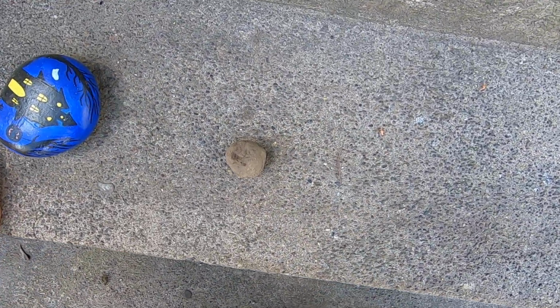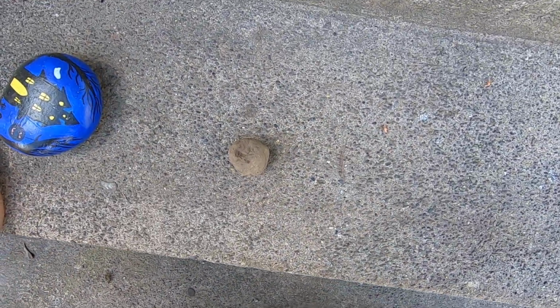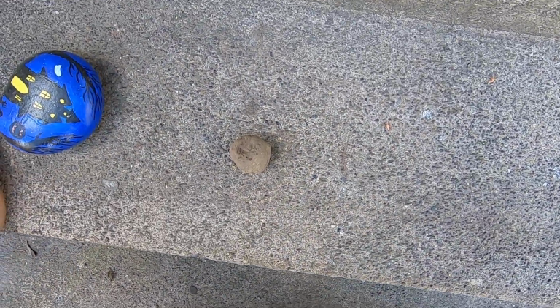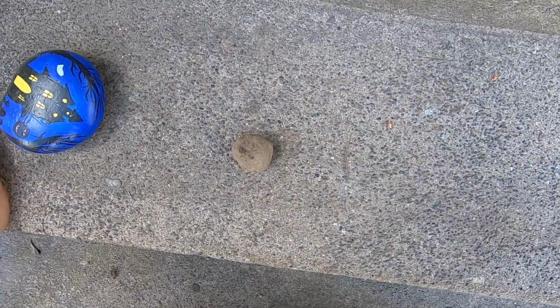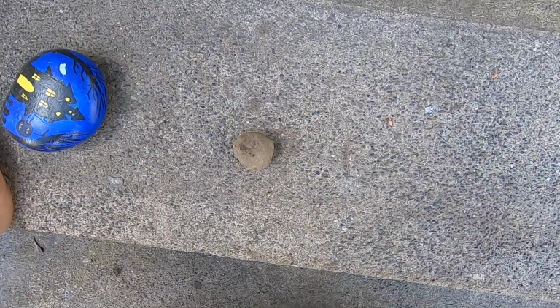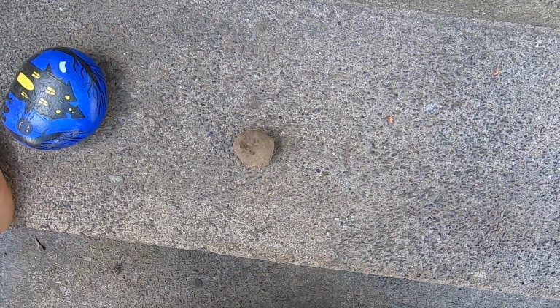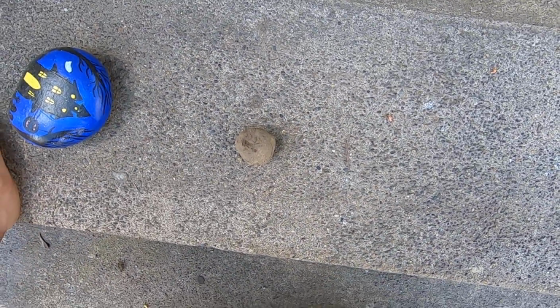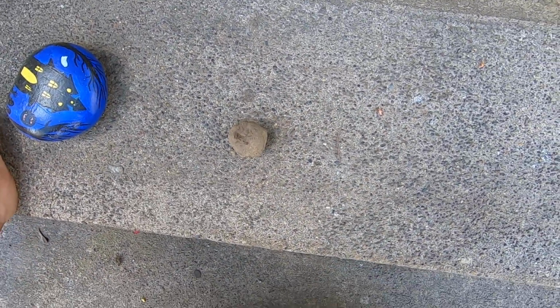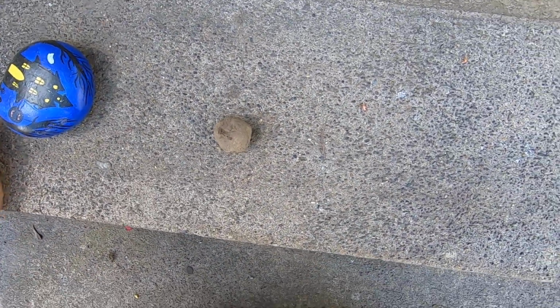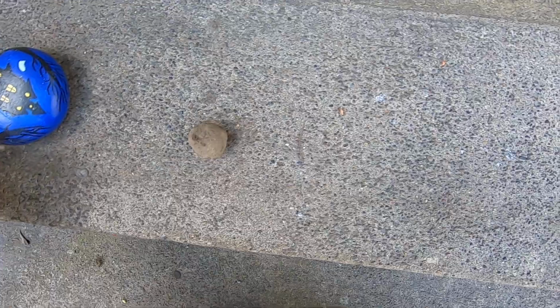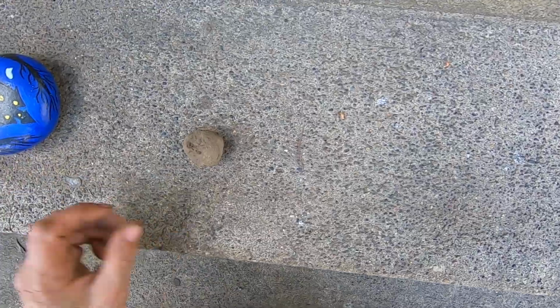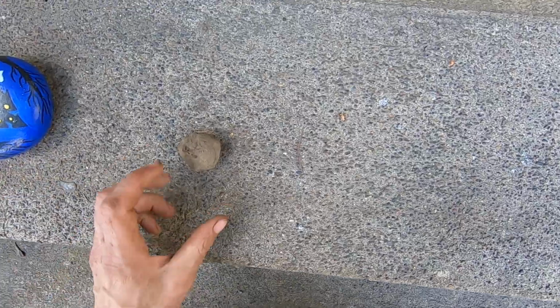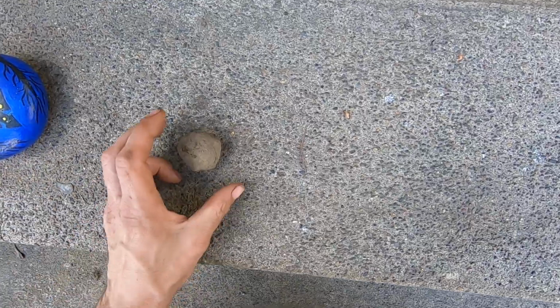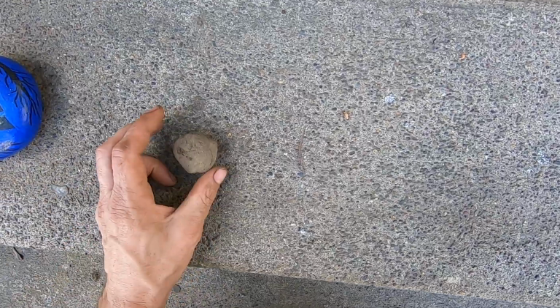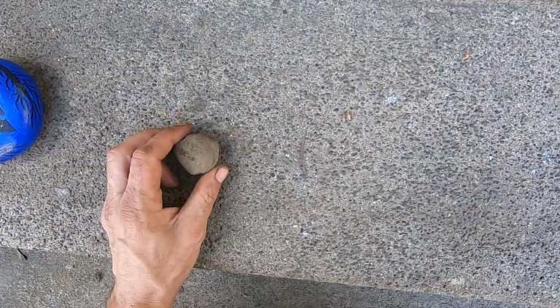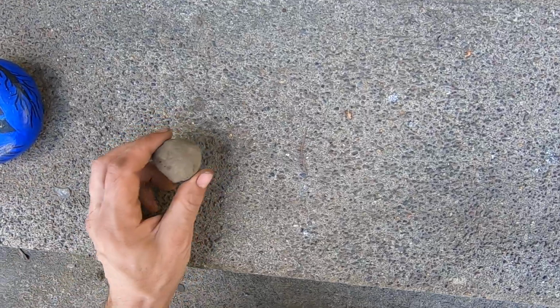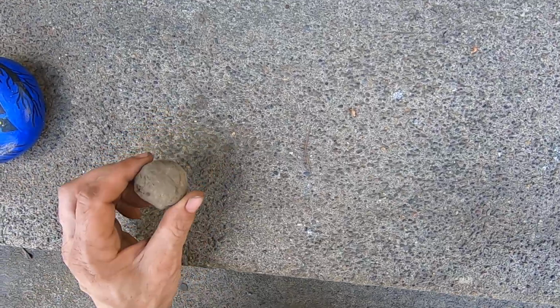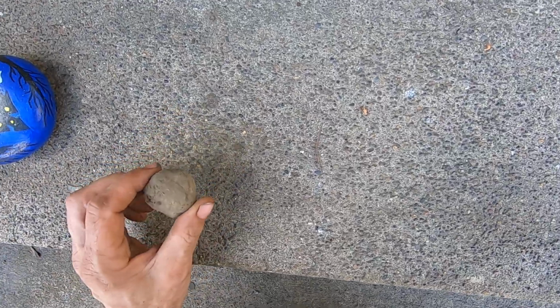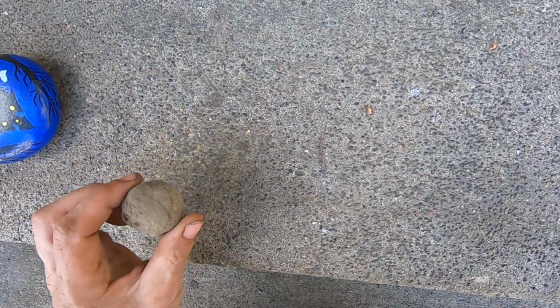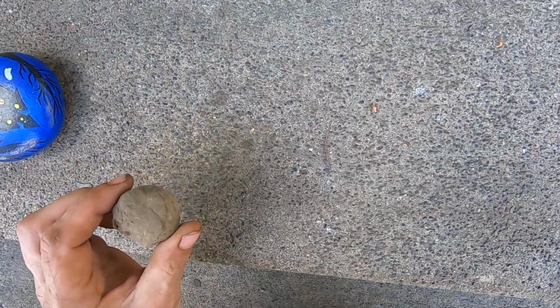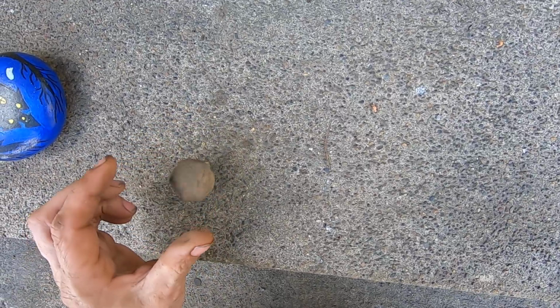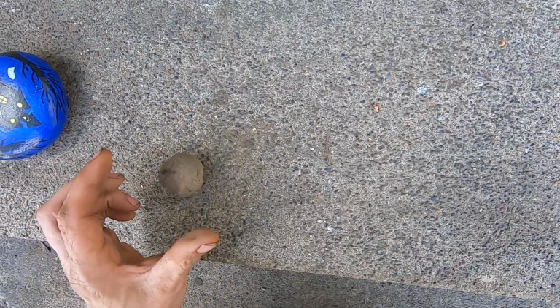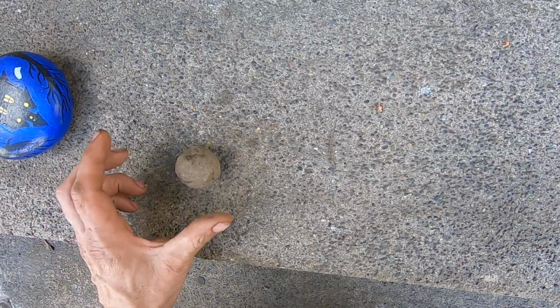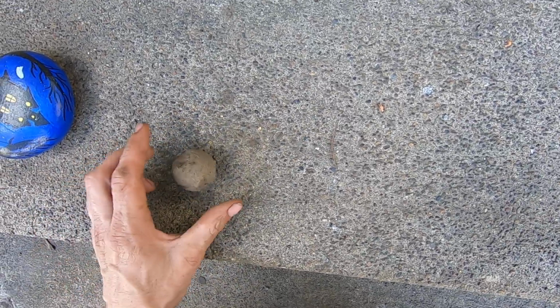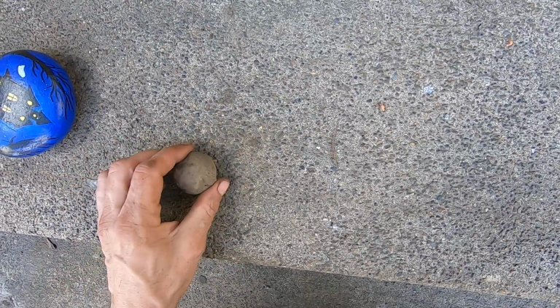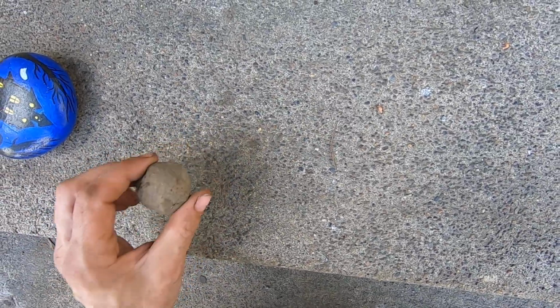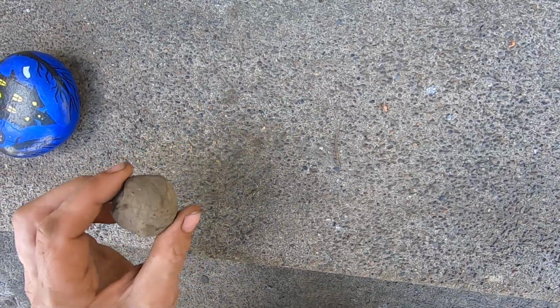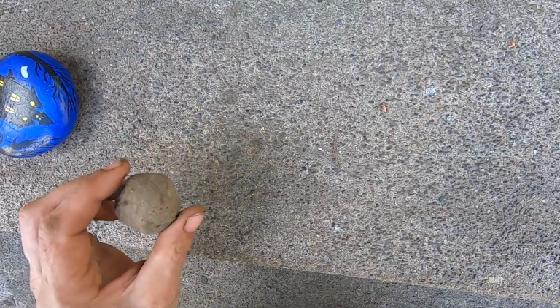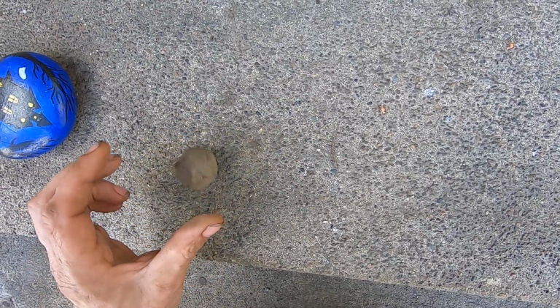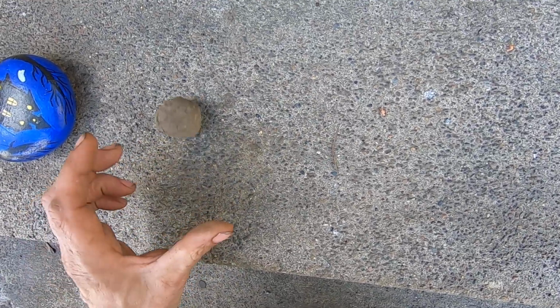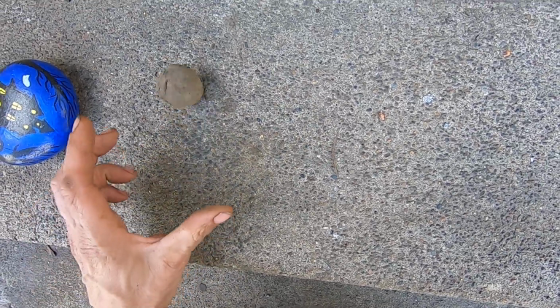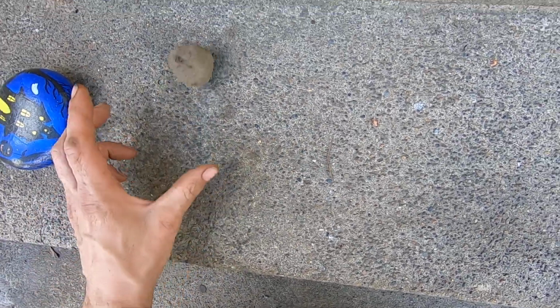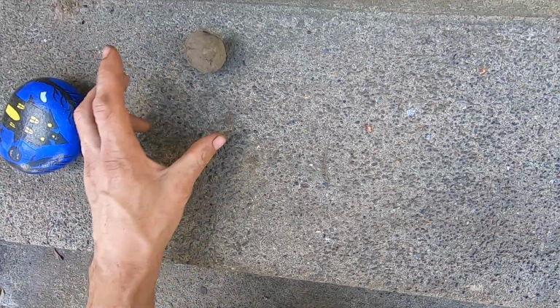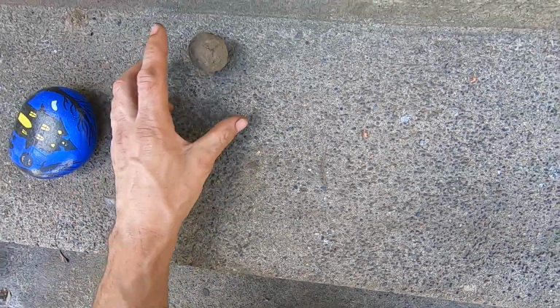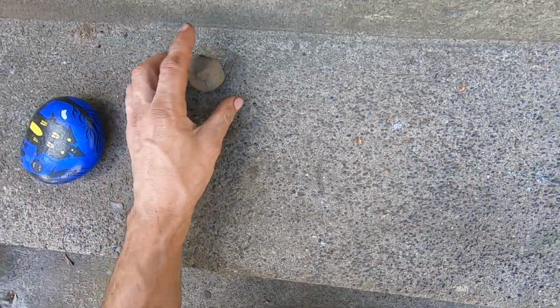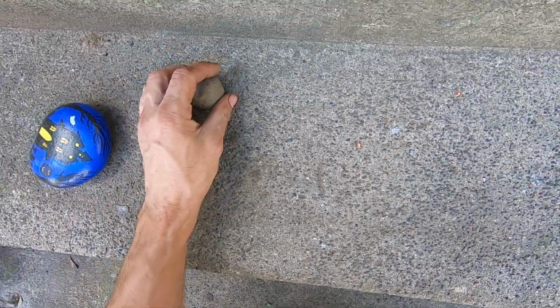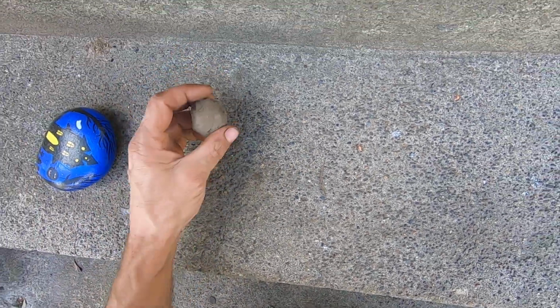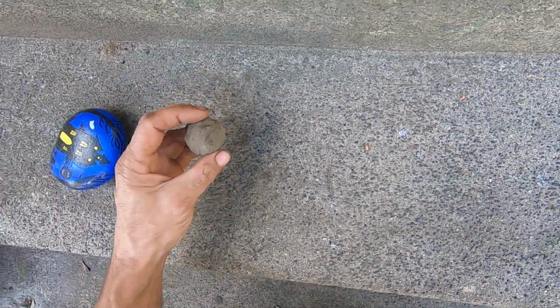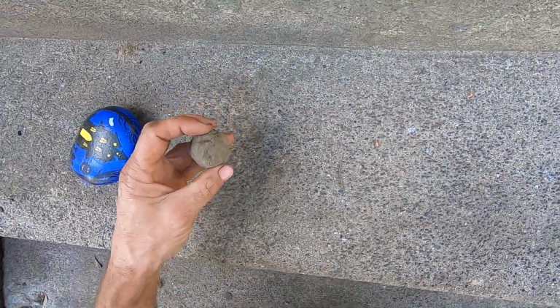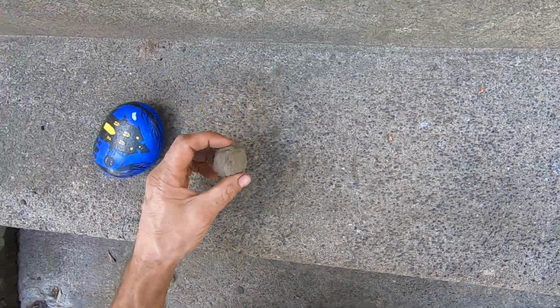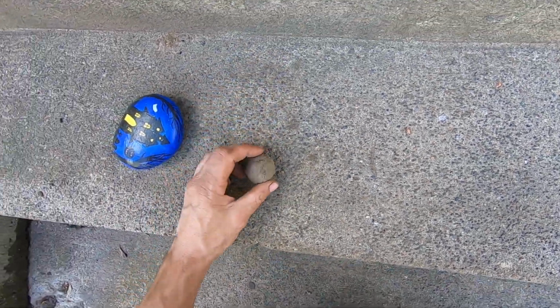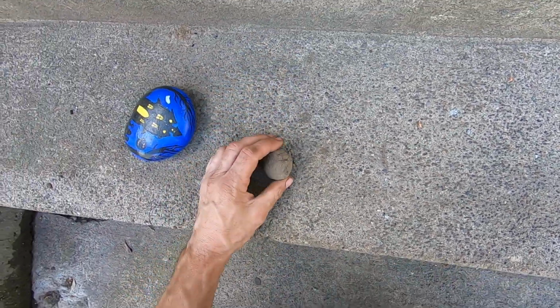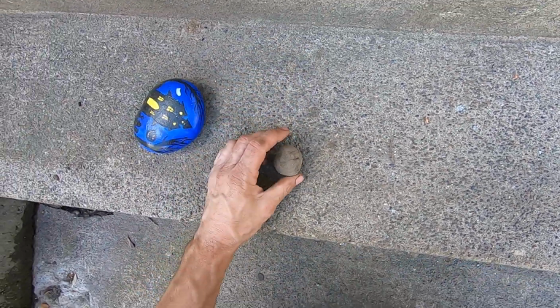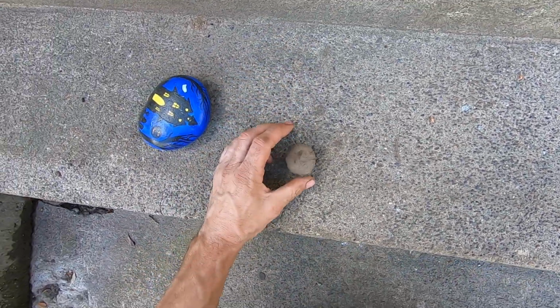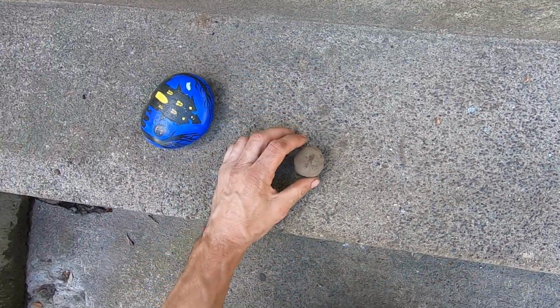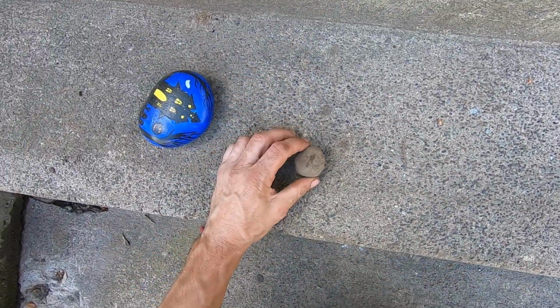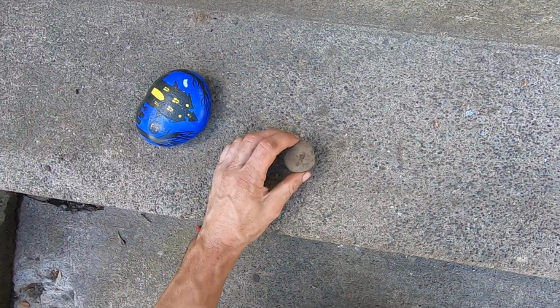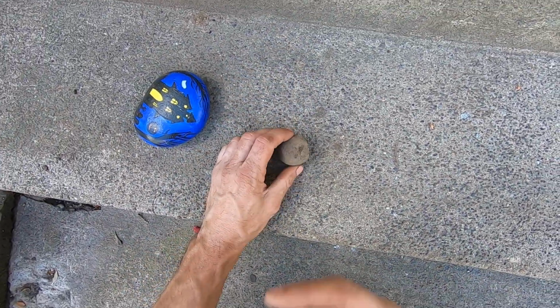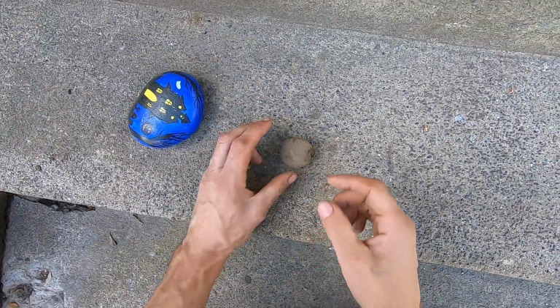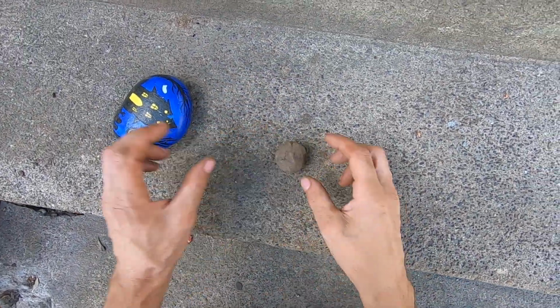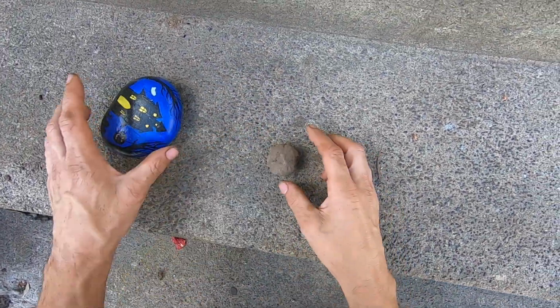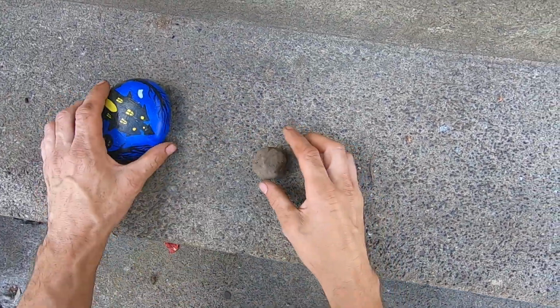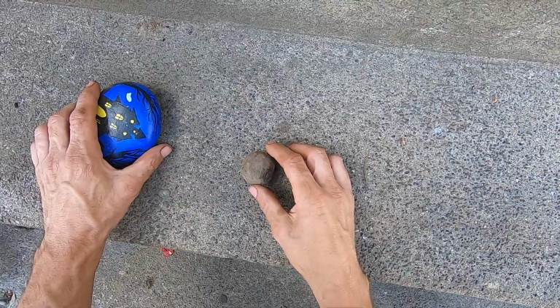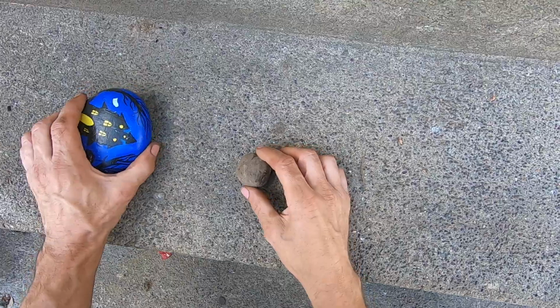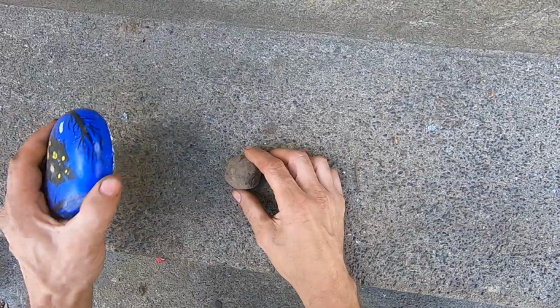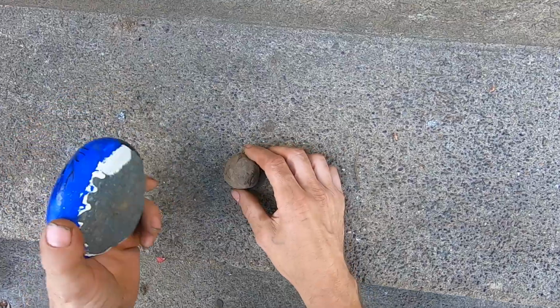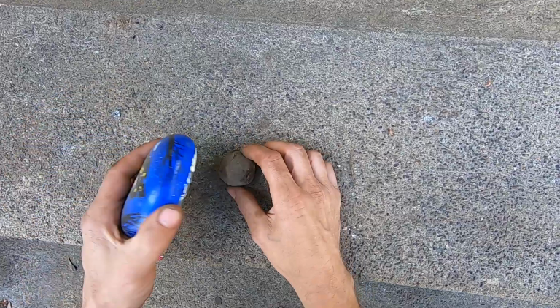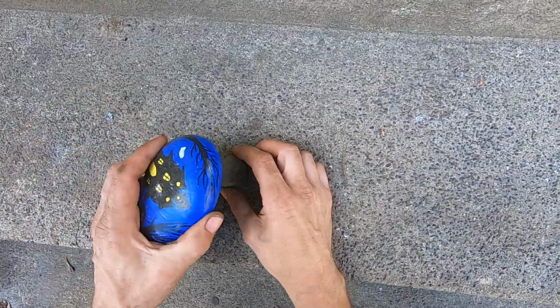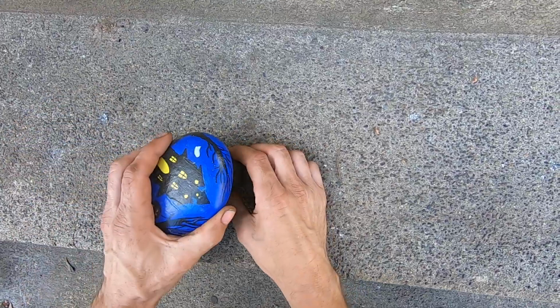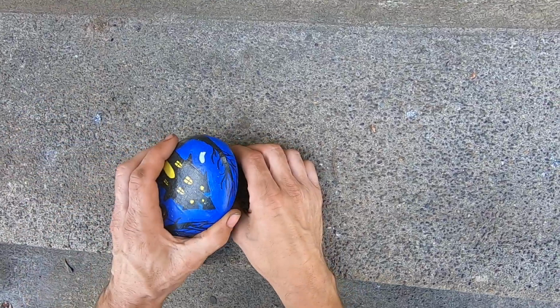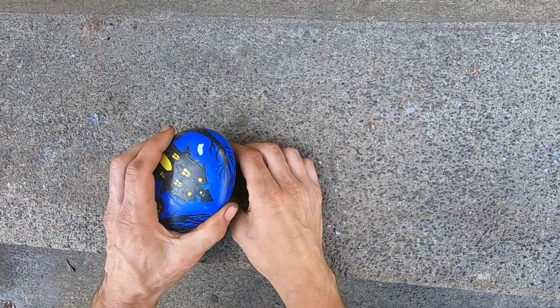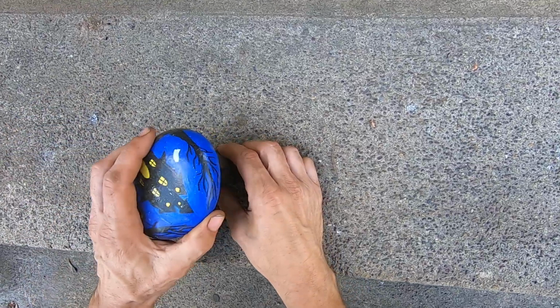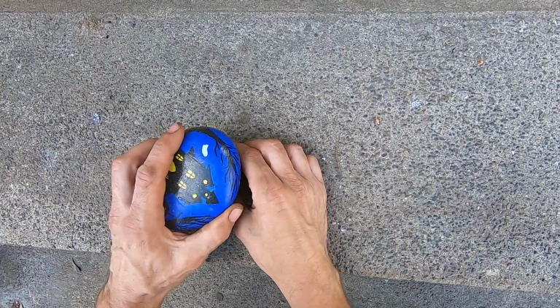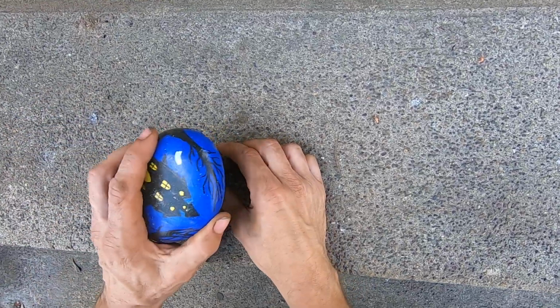It's definitely been sitting there for a long time. It's dry. I think it's a coin ball. It could be a walnut, too.